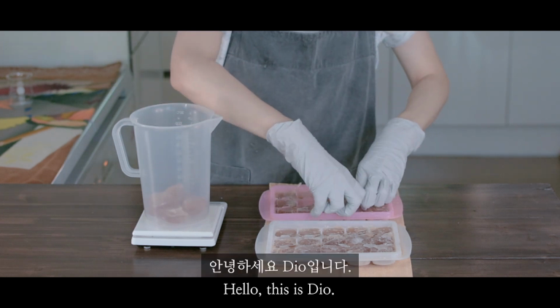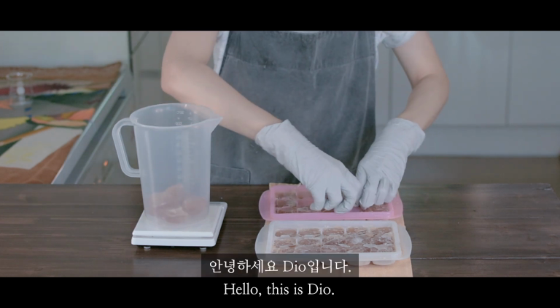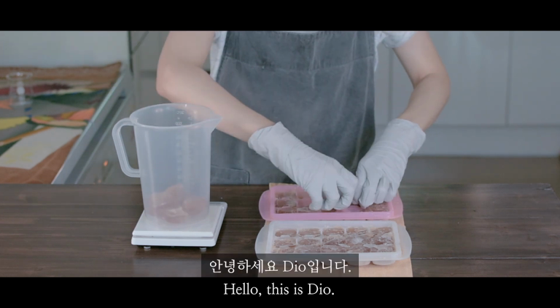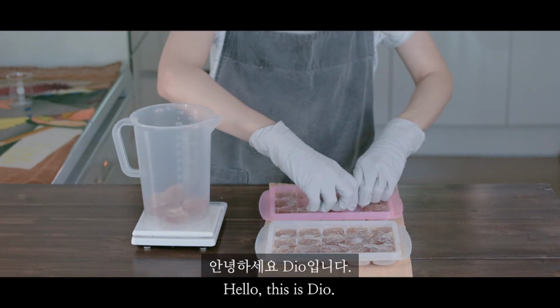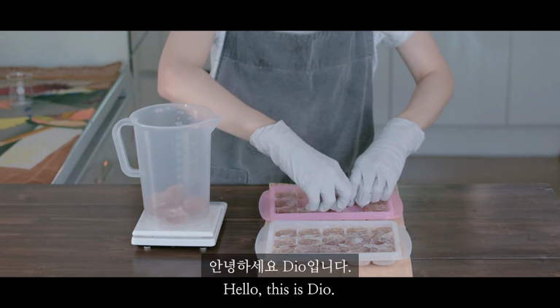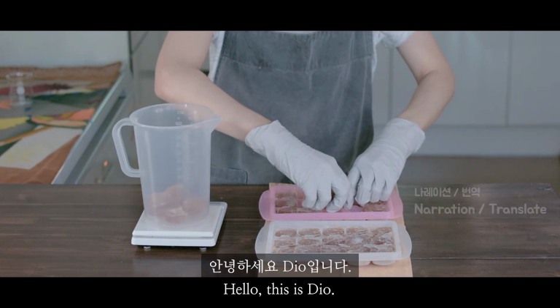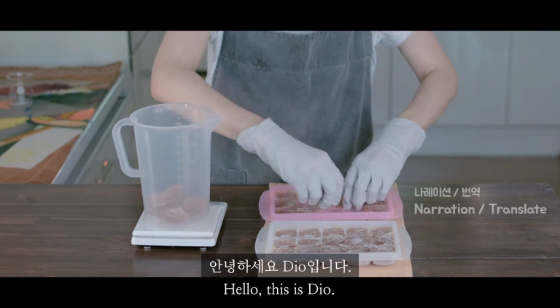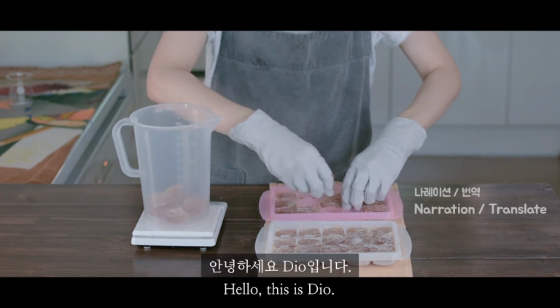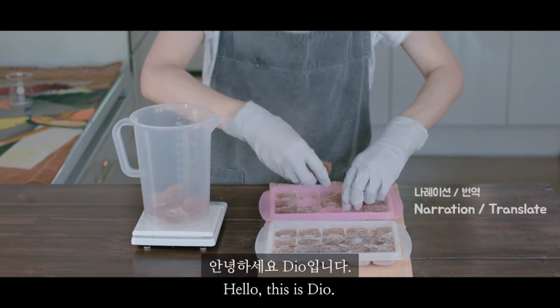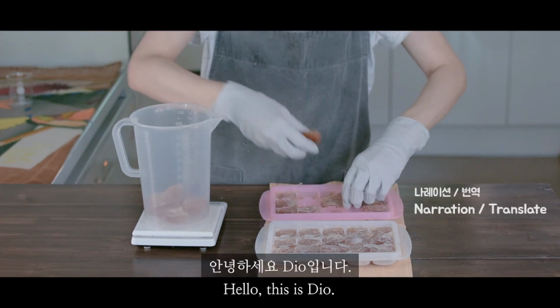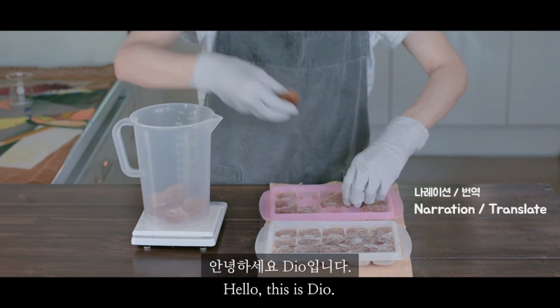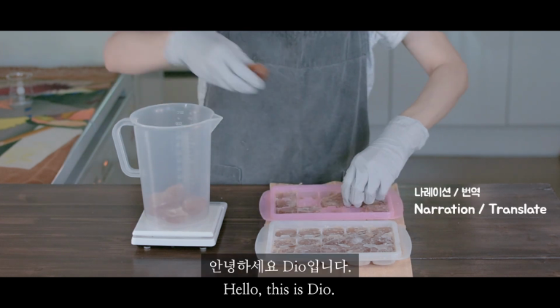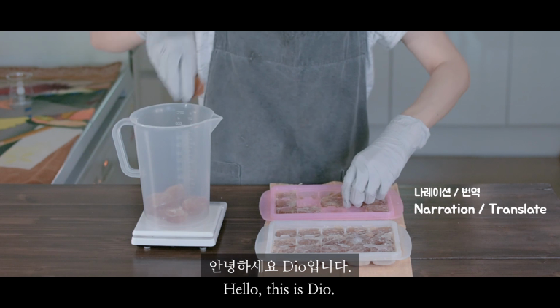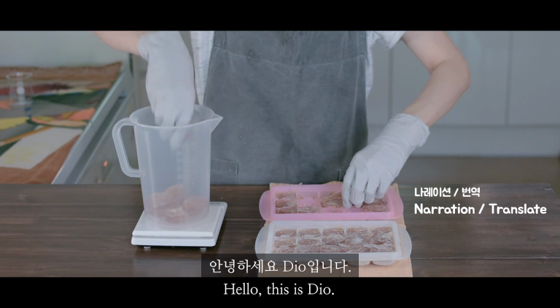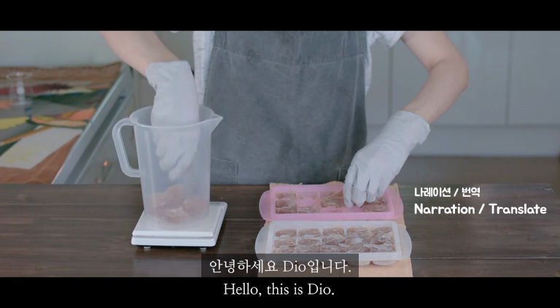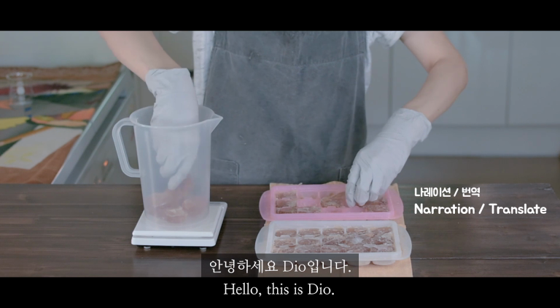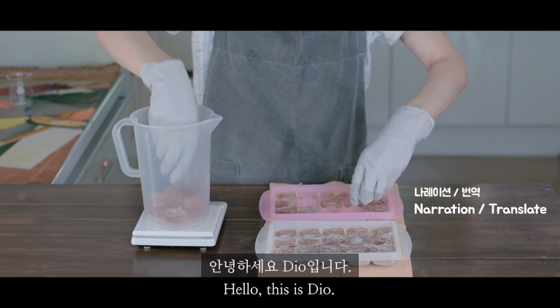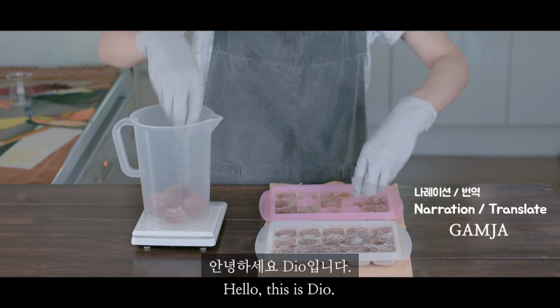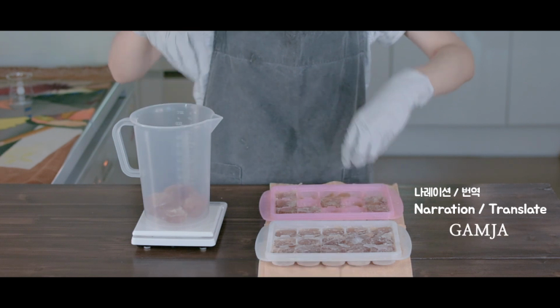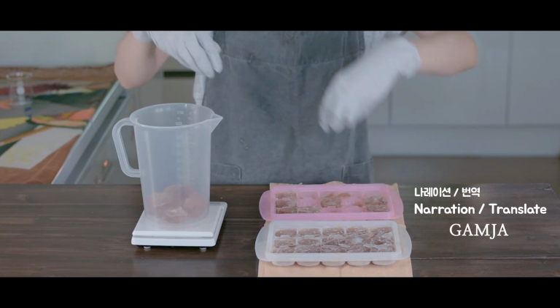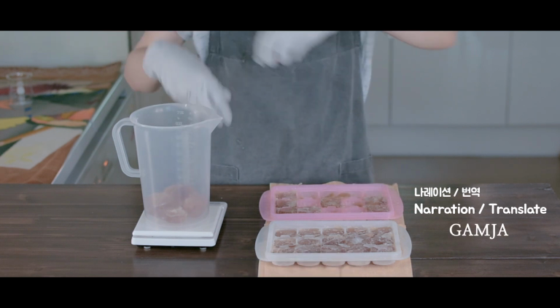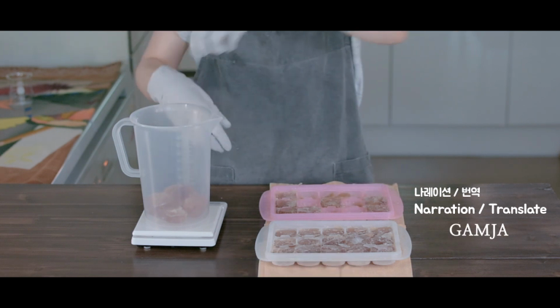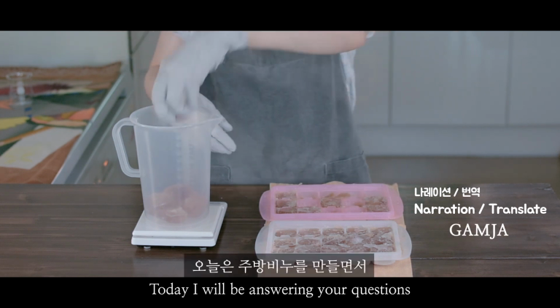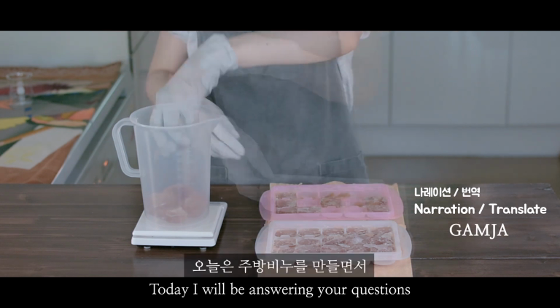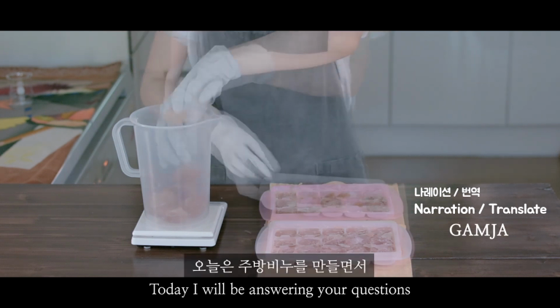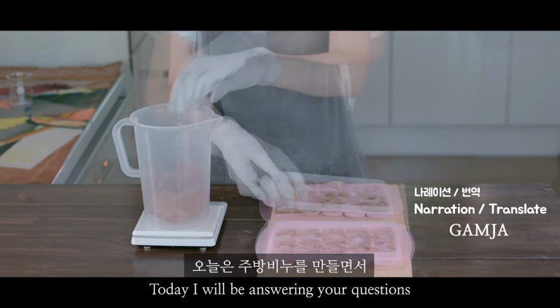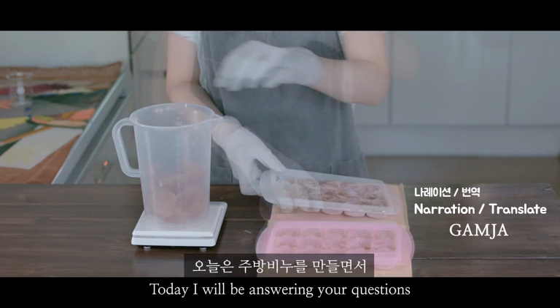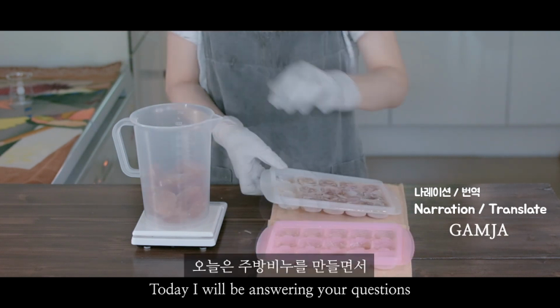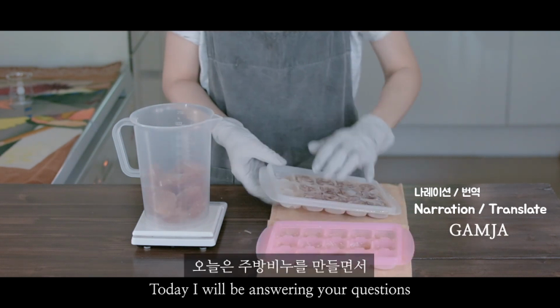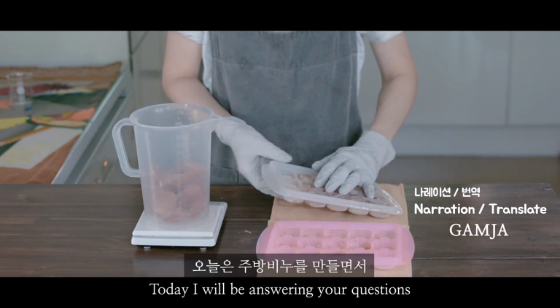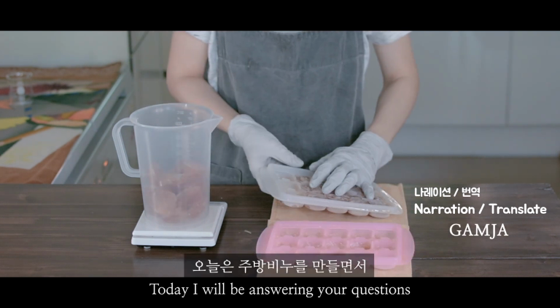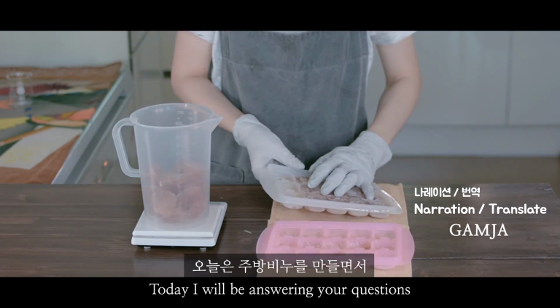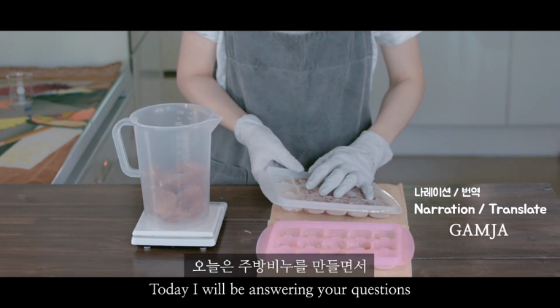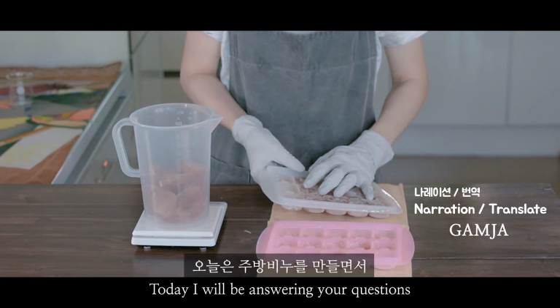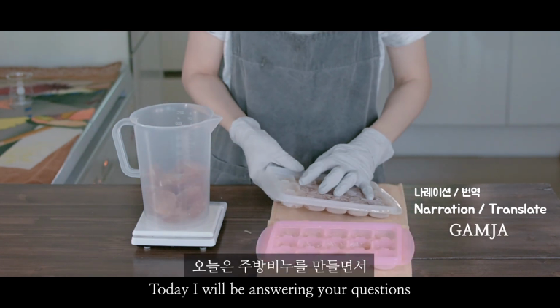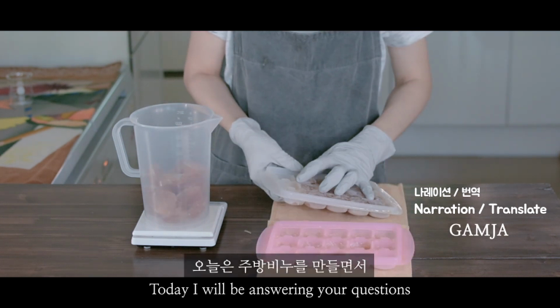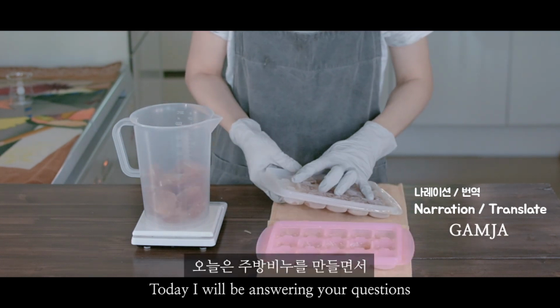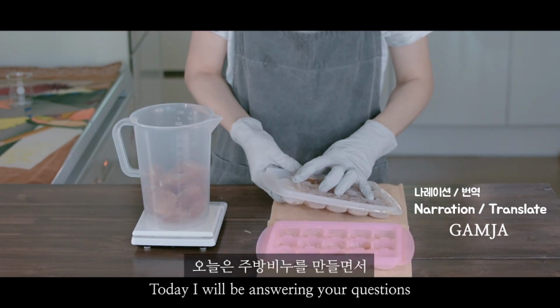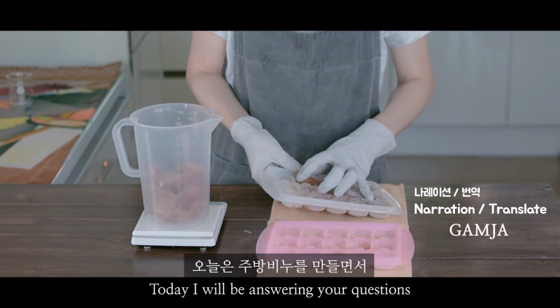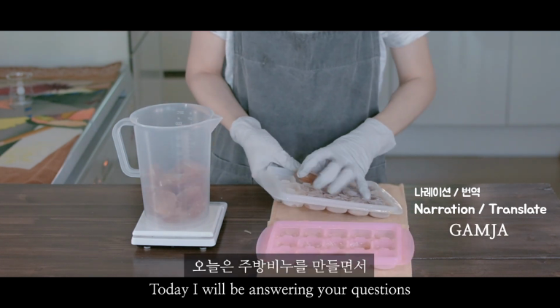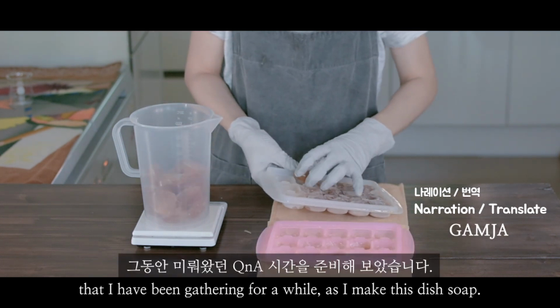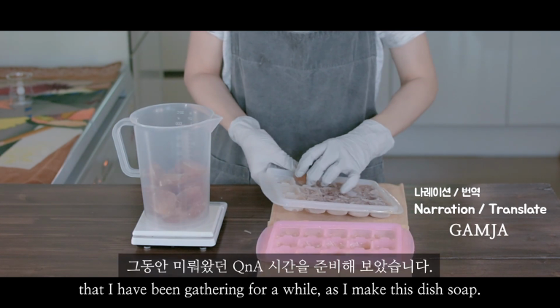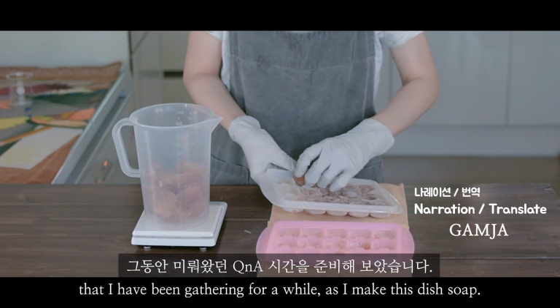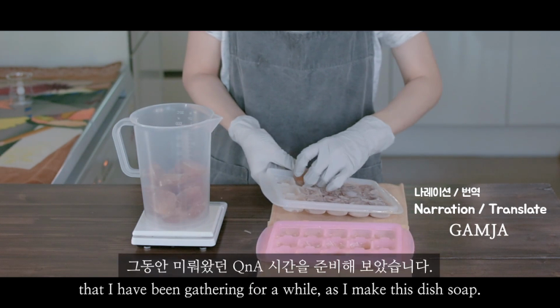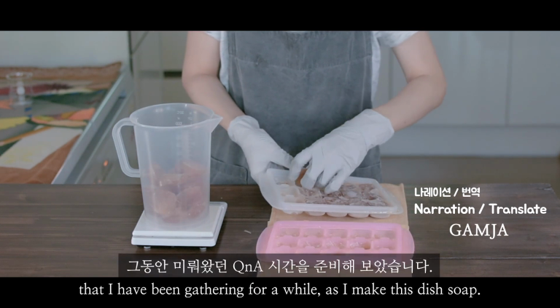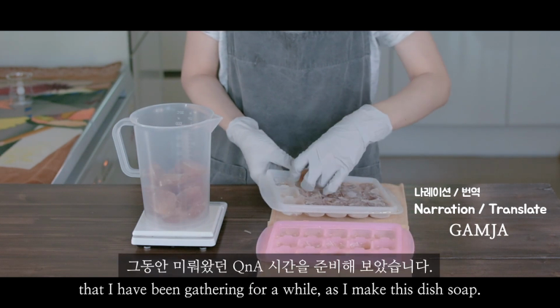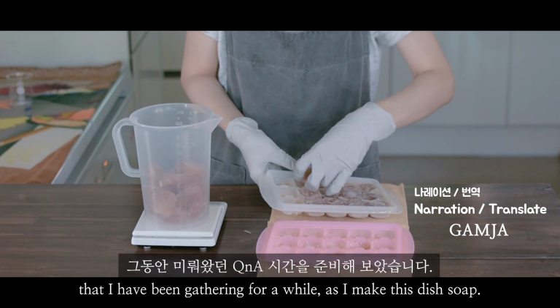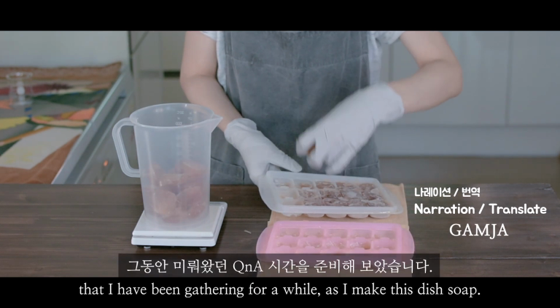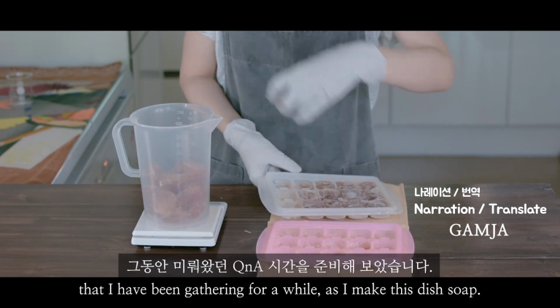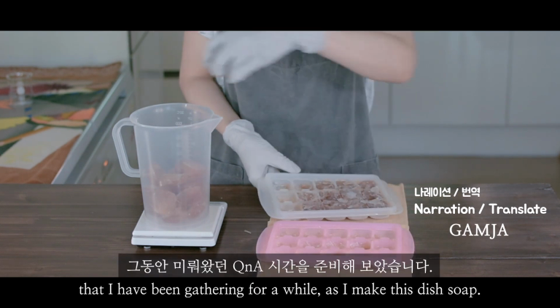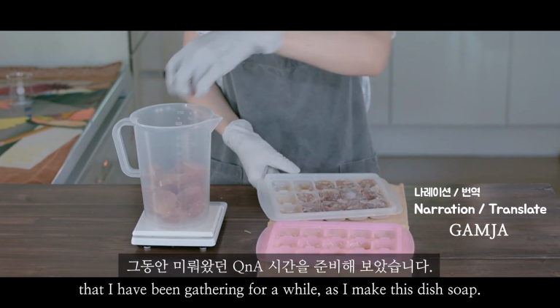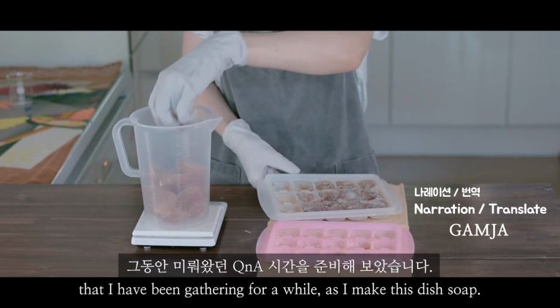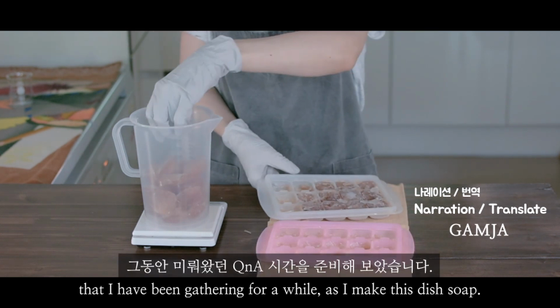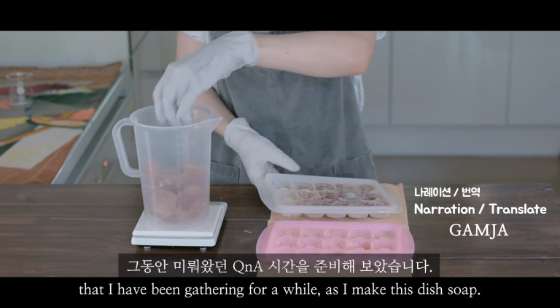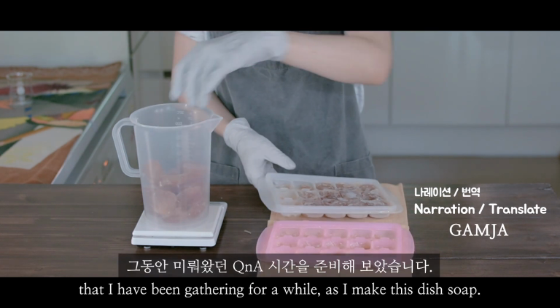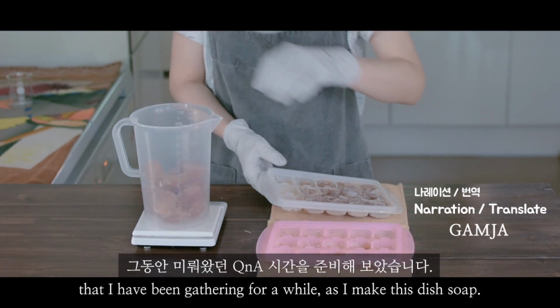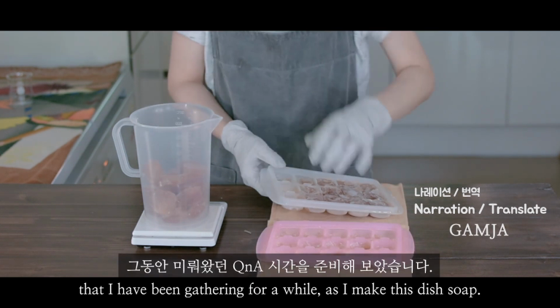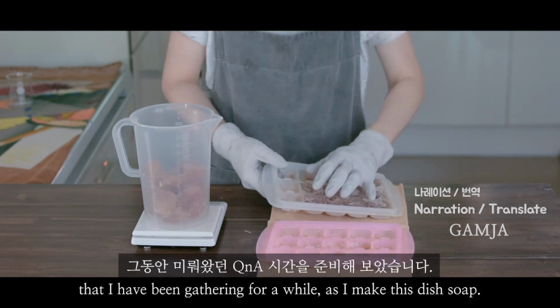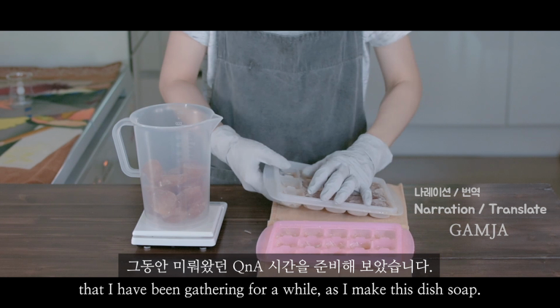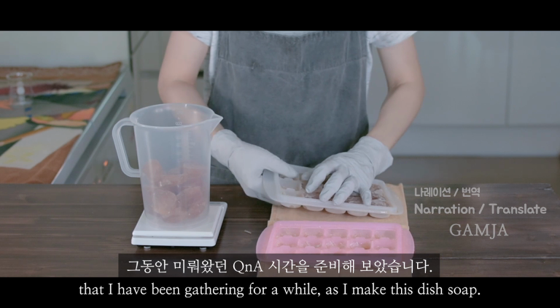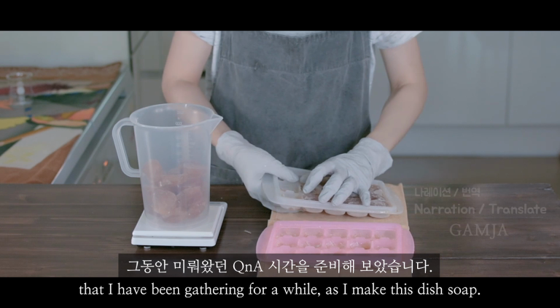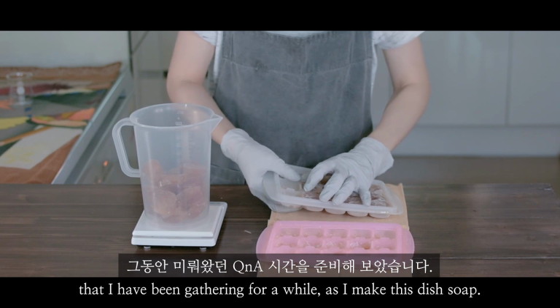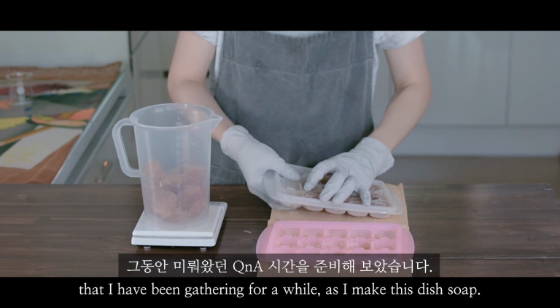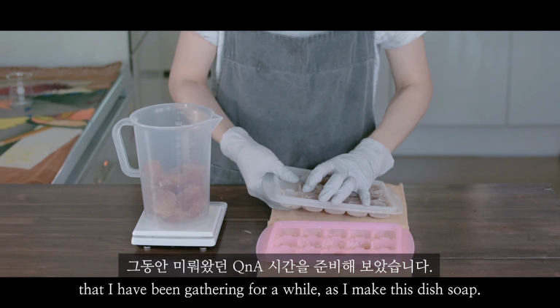Hello, this is Dio. Today, I'll be answering your questions that I've been gathering for a while as I make this dish soap.